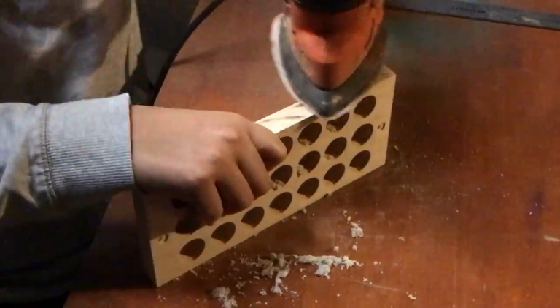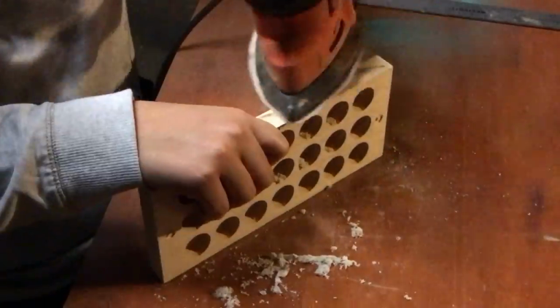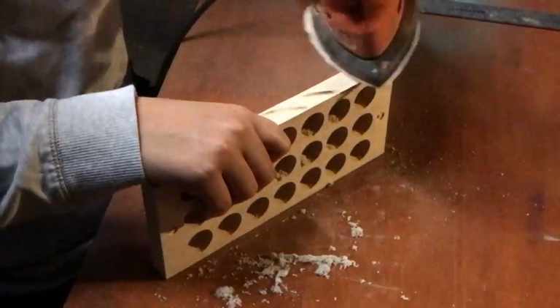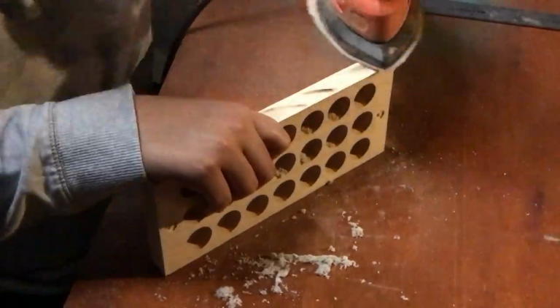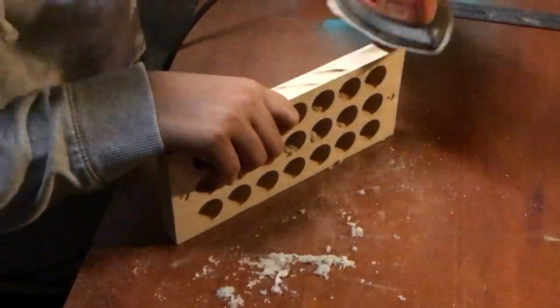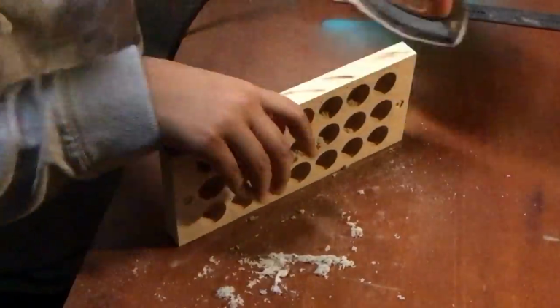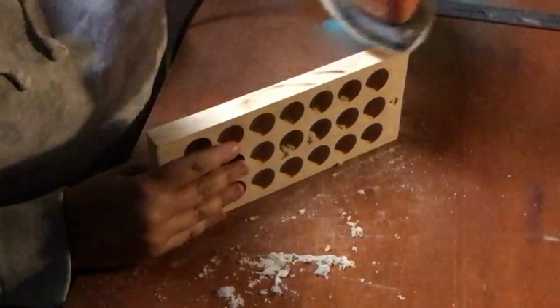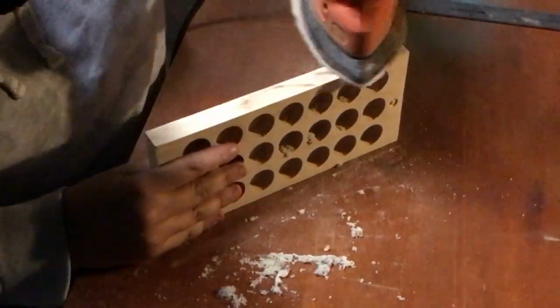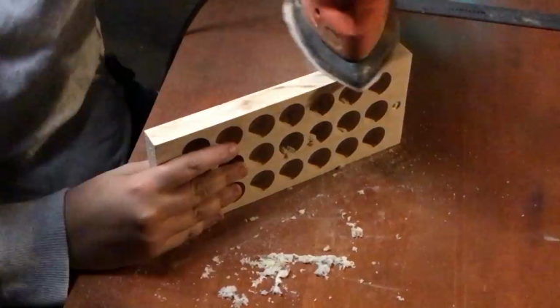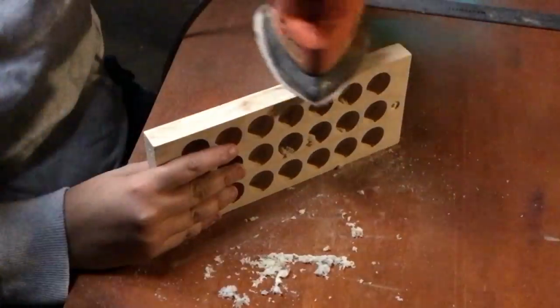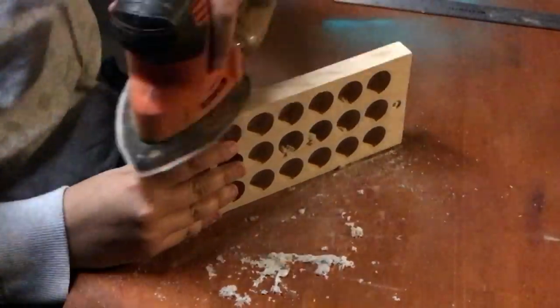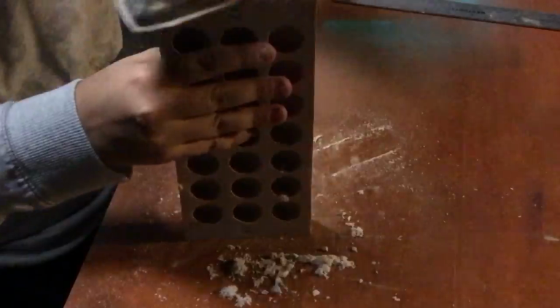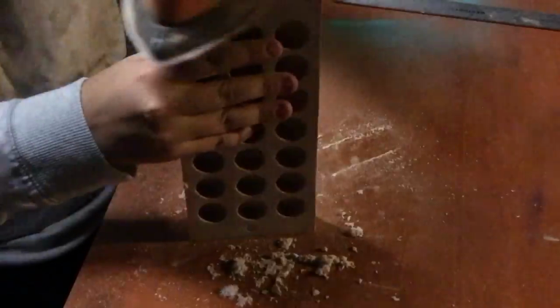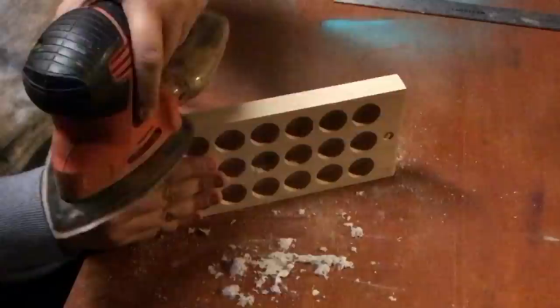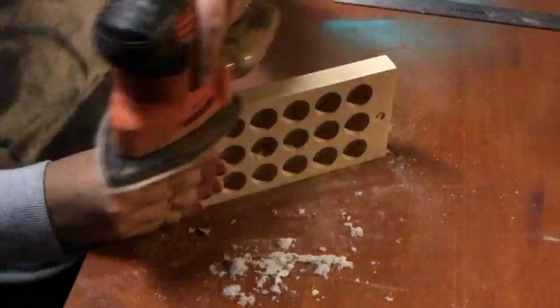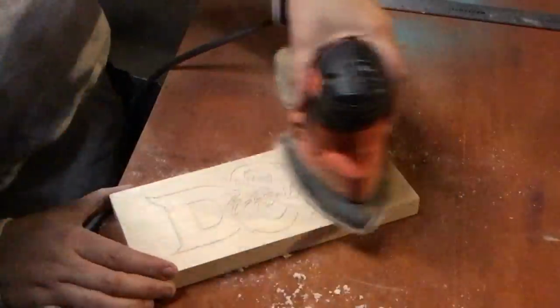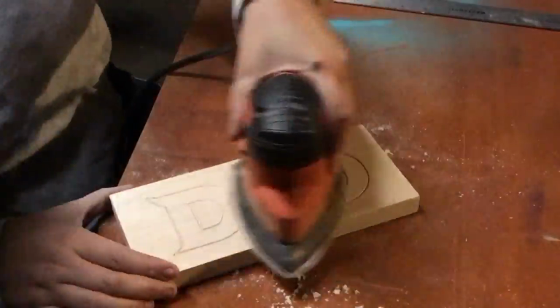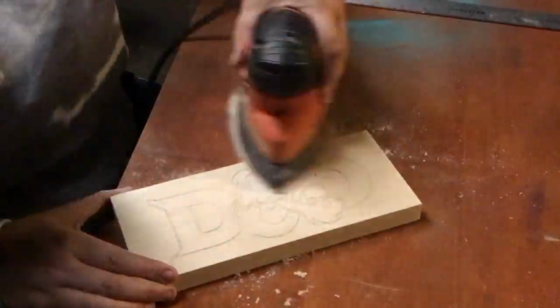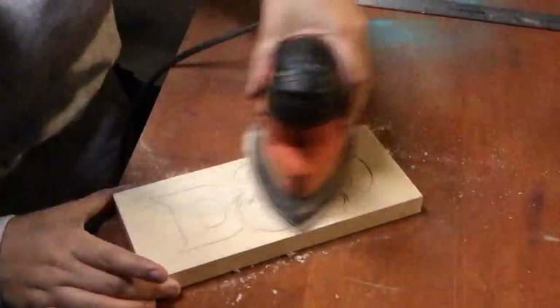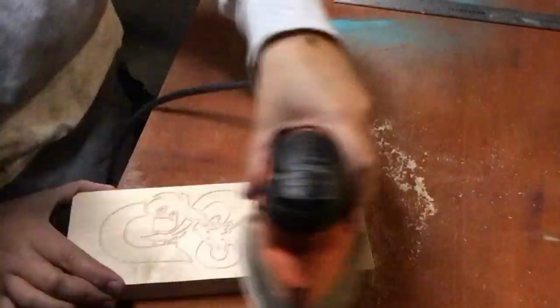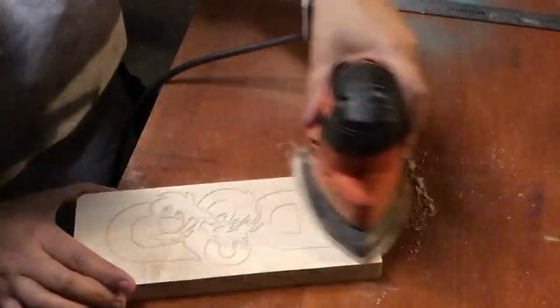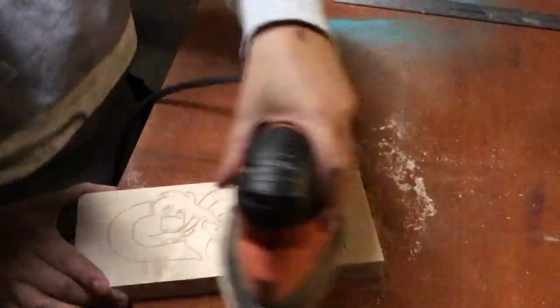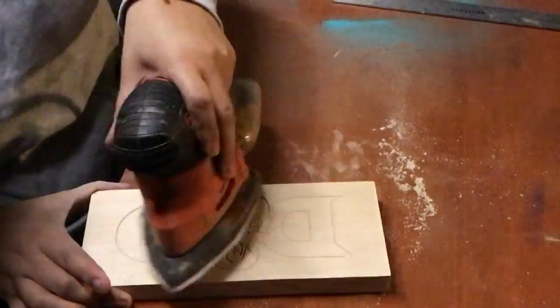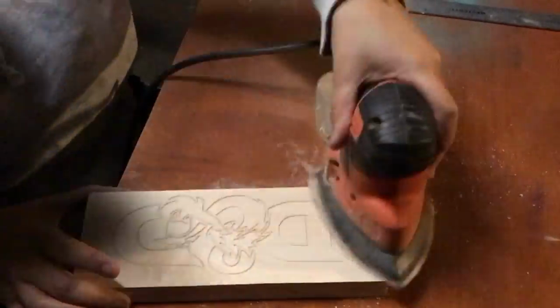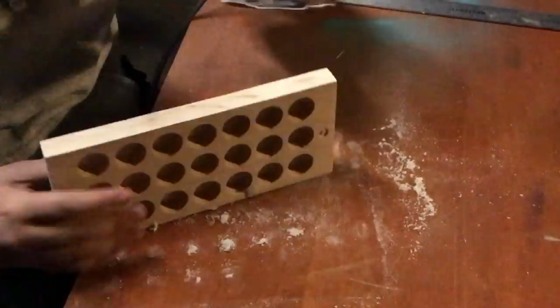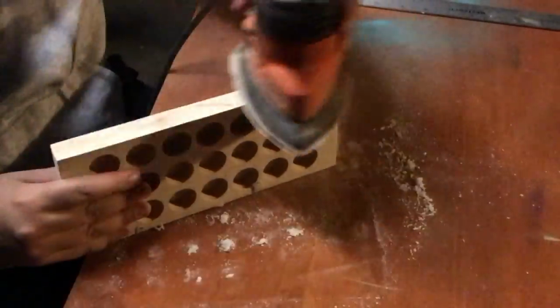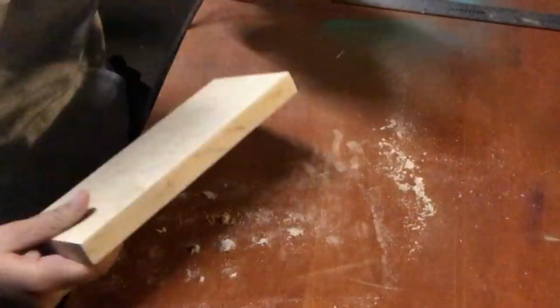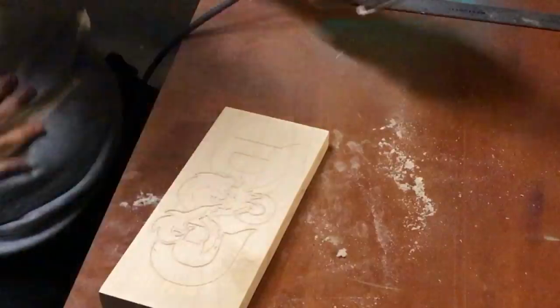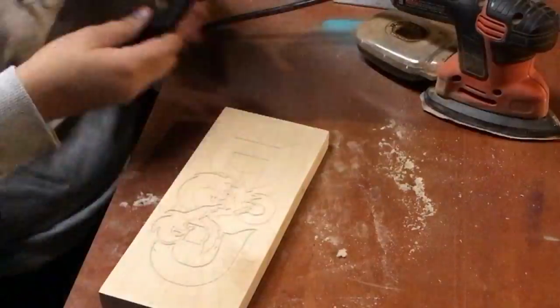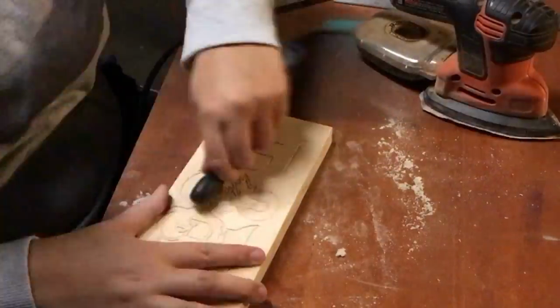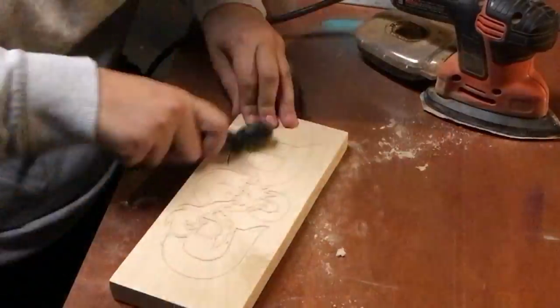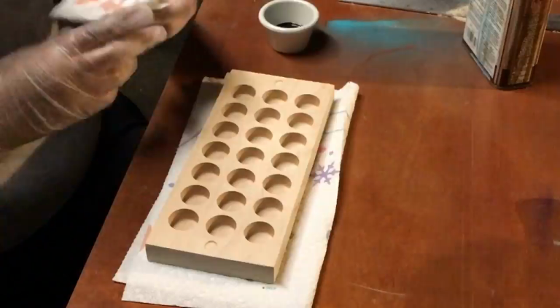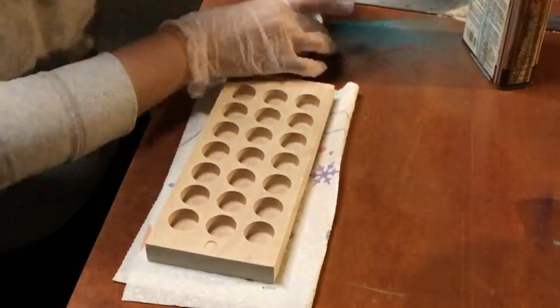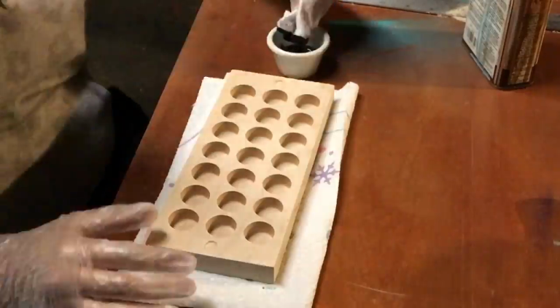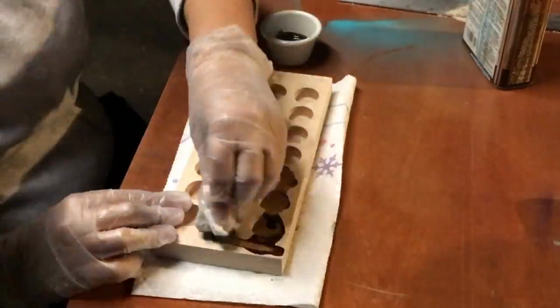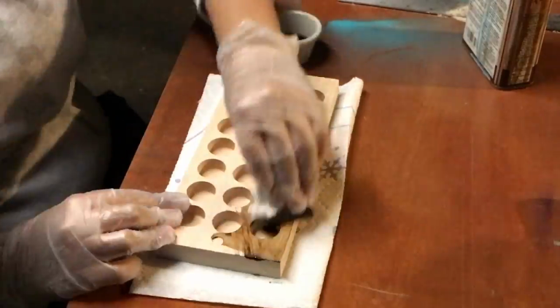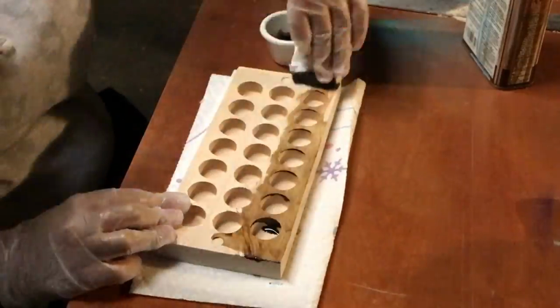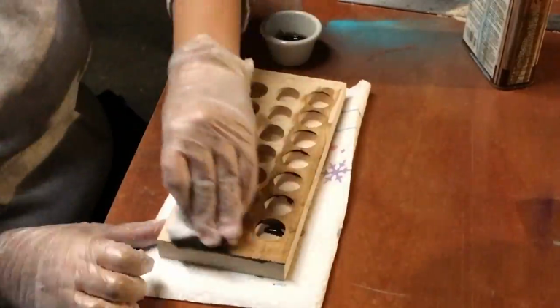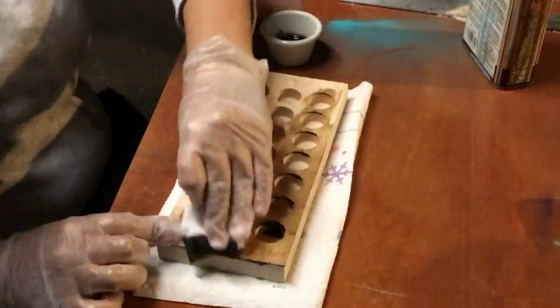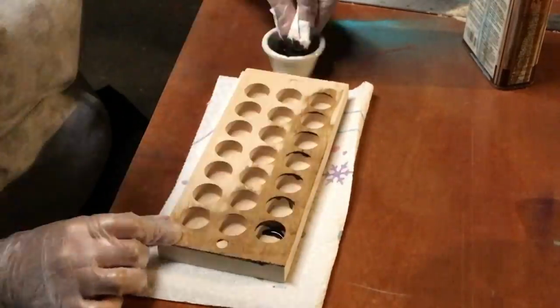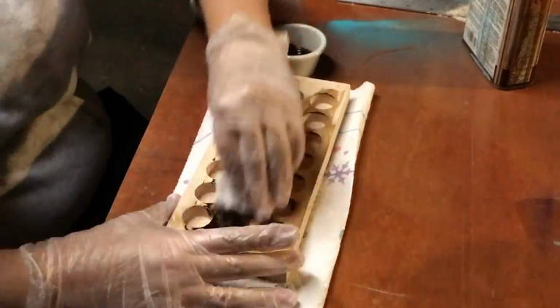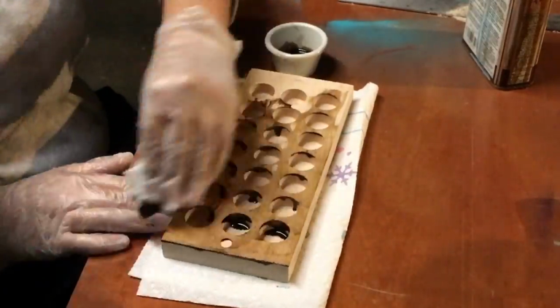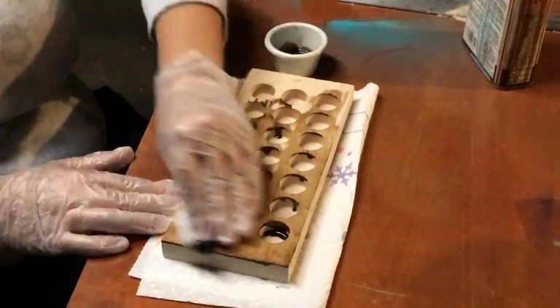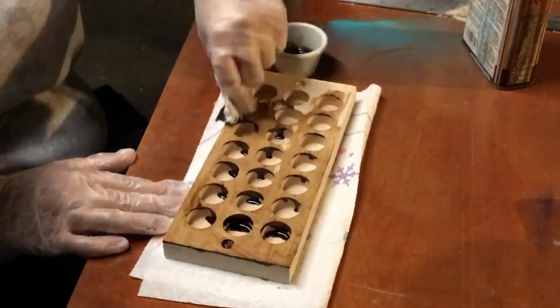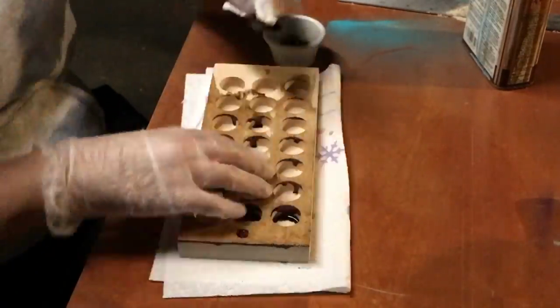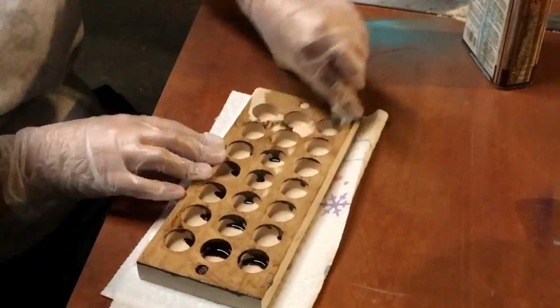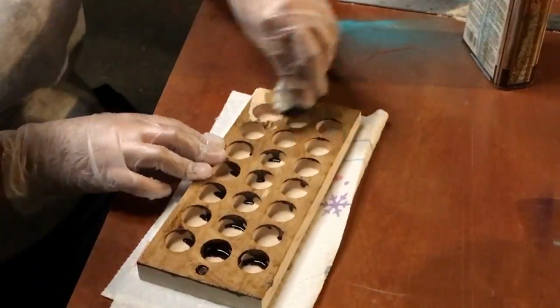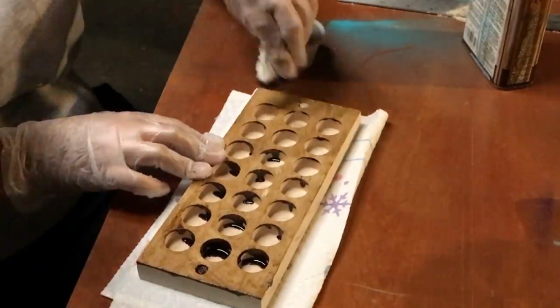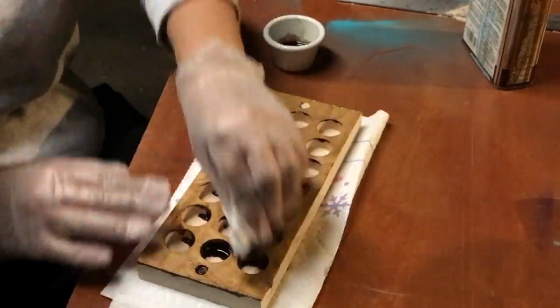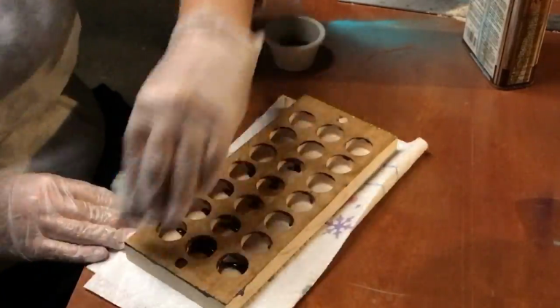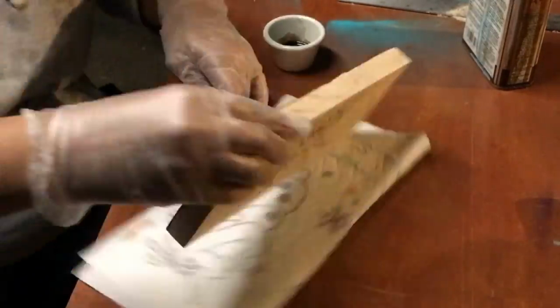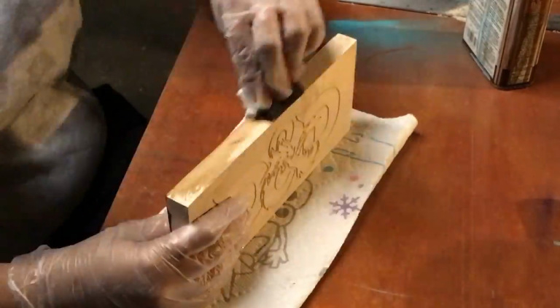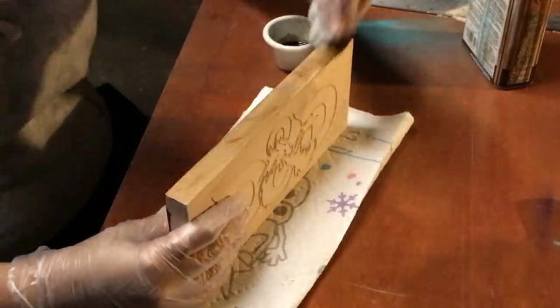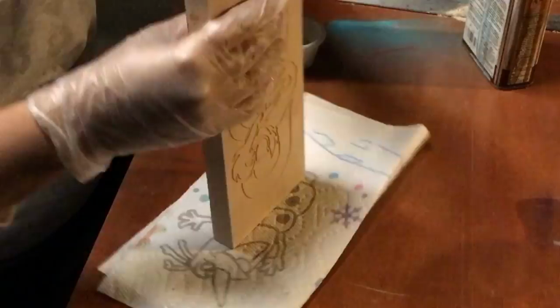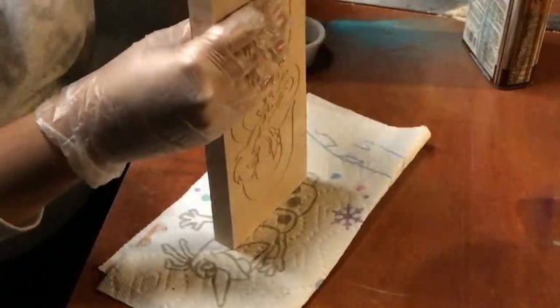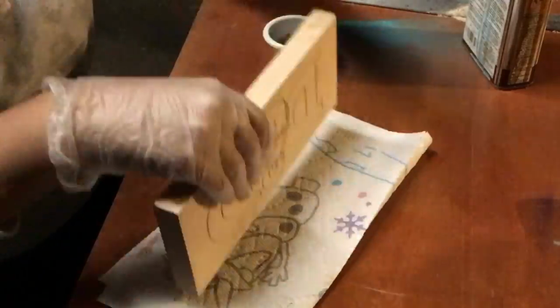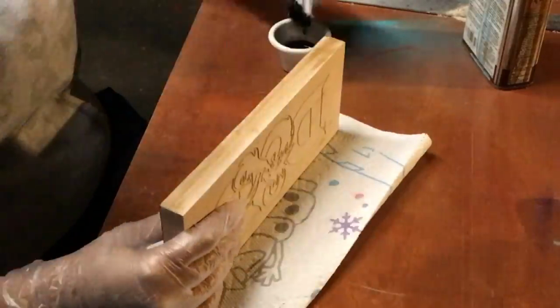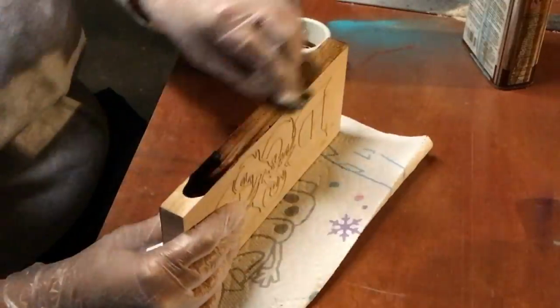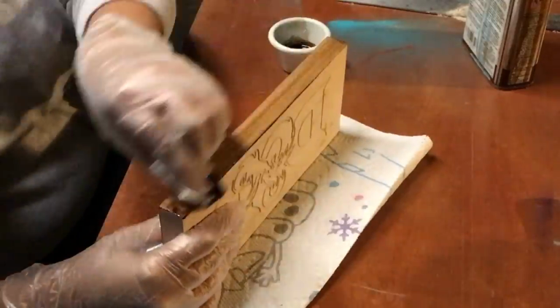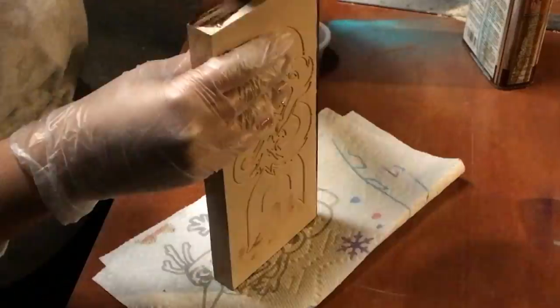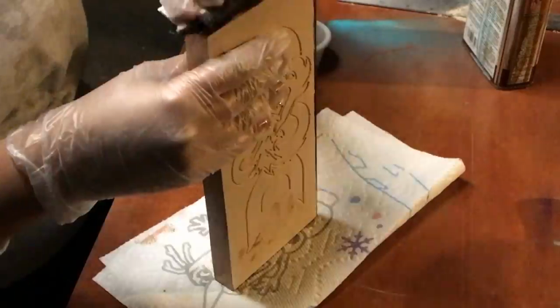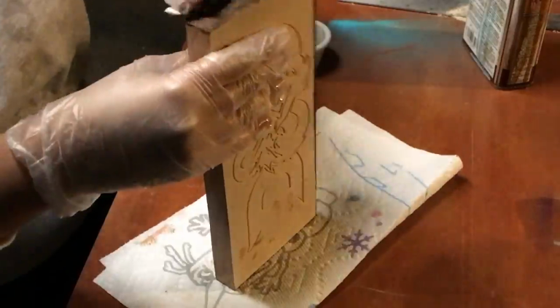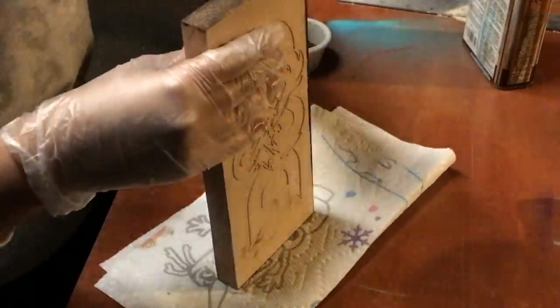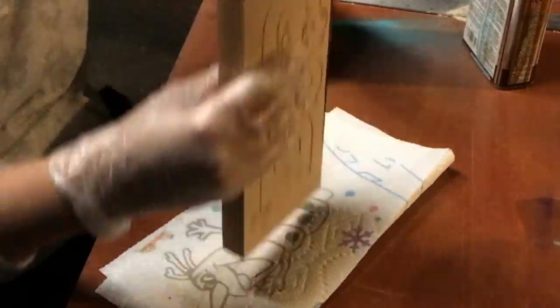I sanded all the pieces up to 220 grit sandpaper. I then used walnut stain to darken up these pieces.